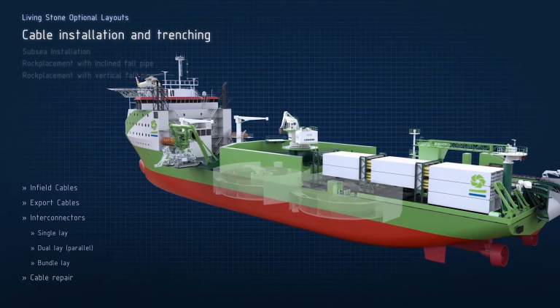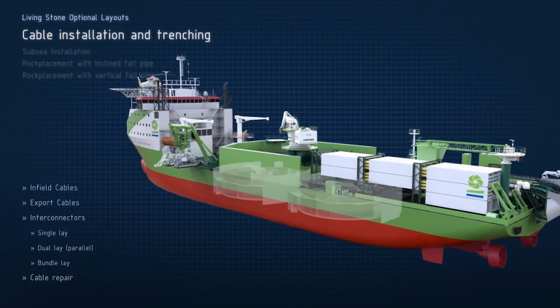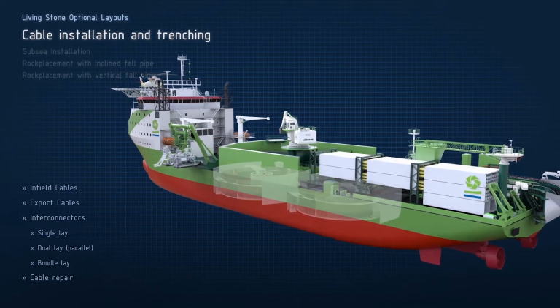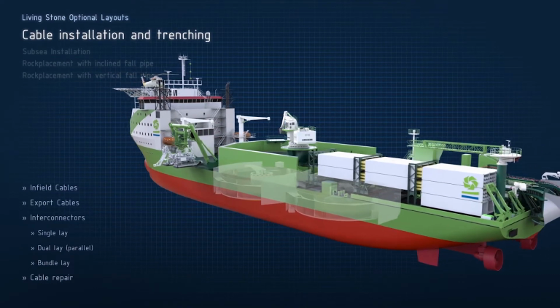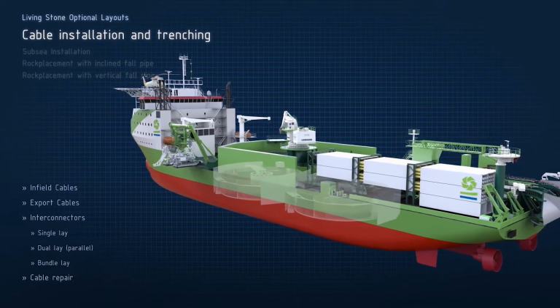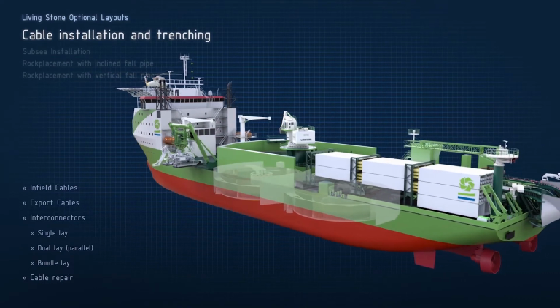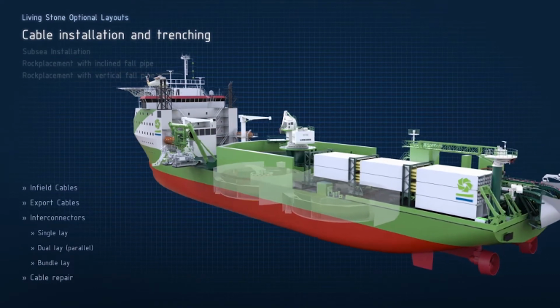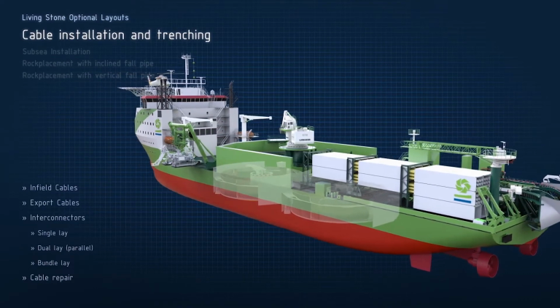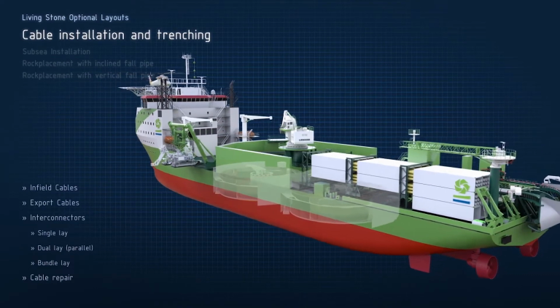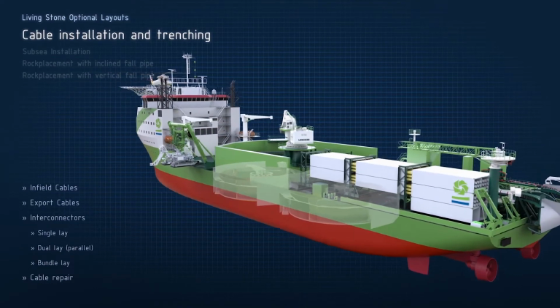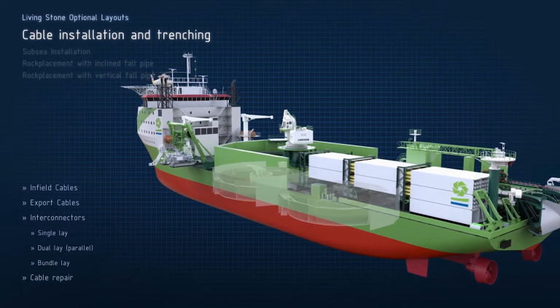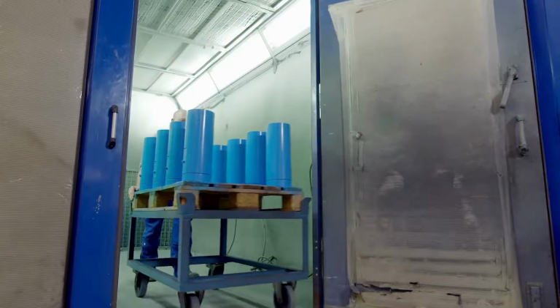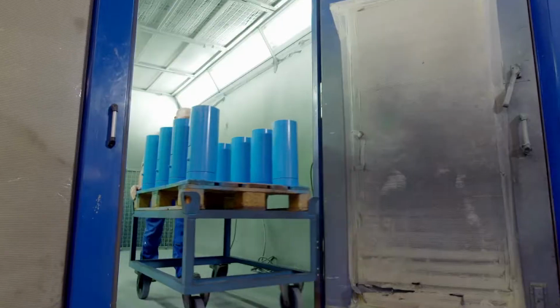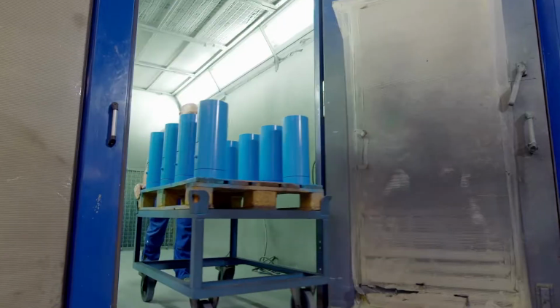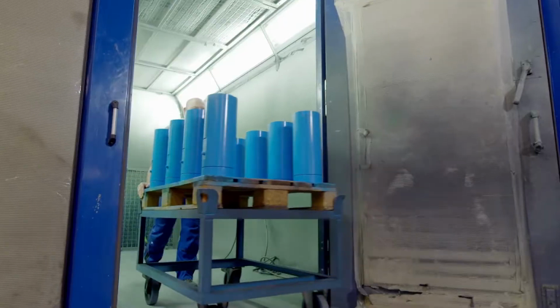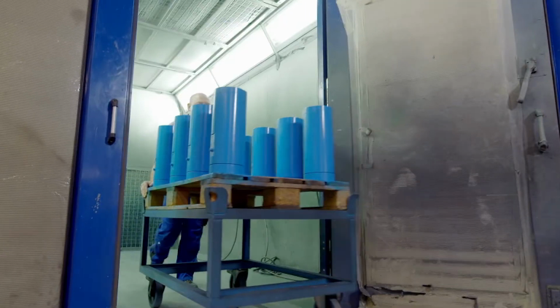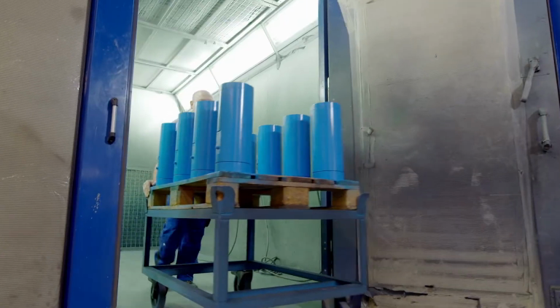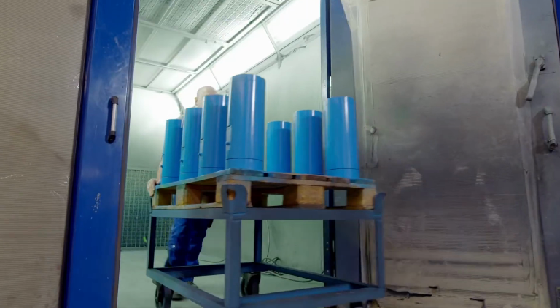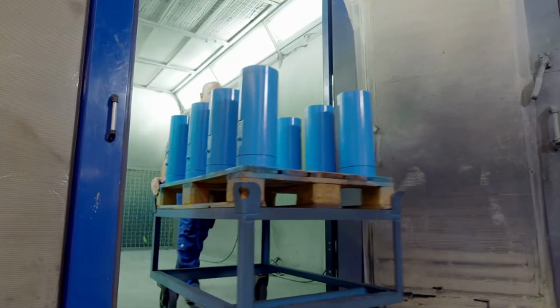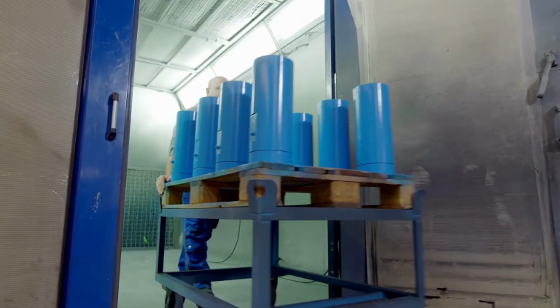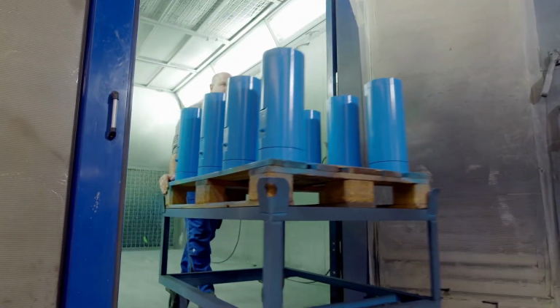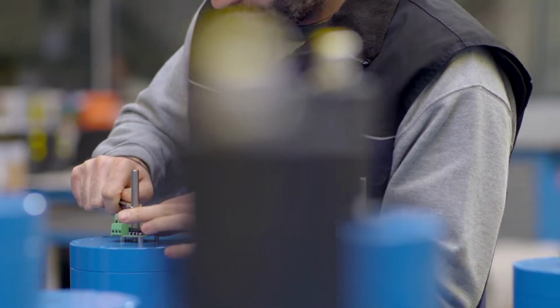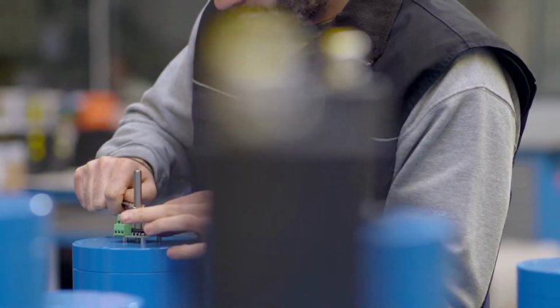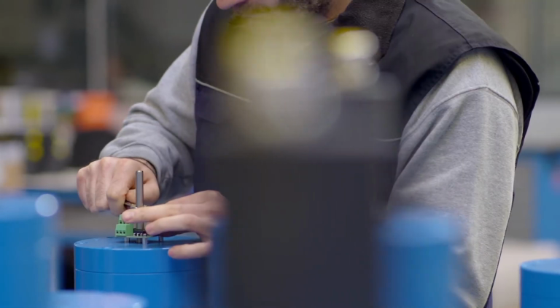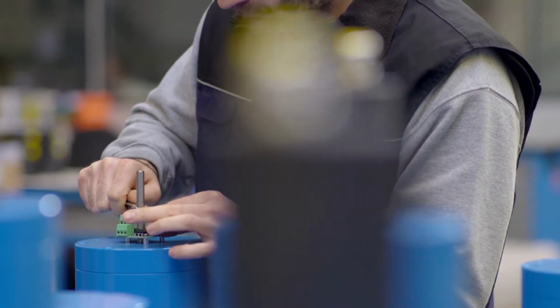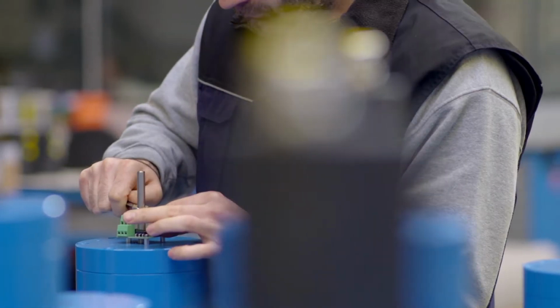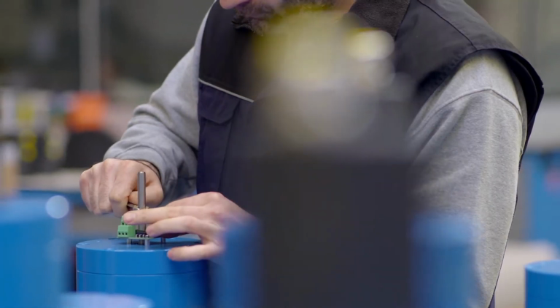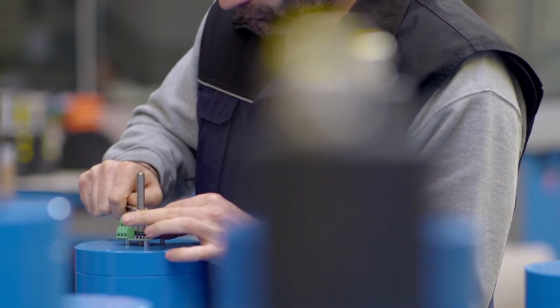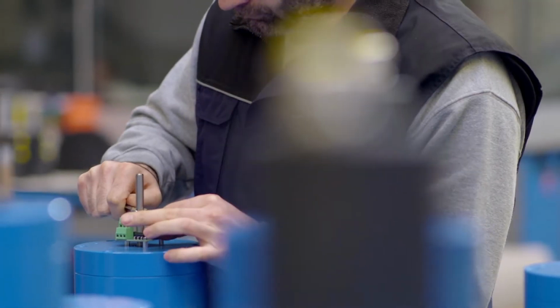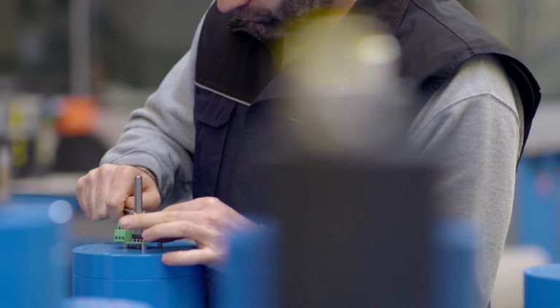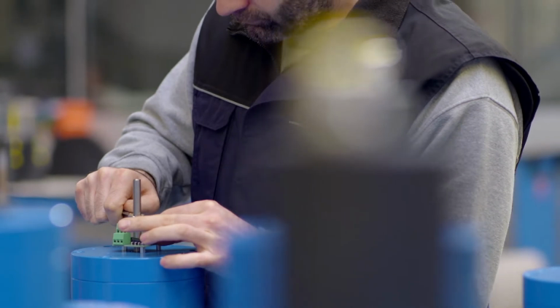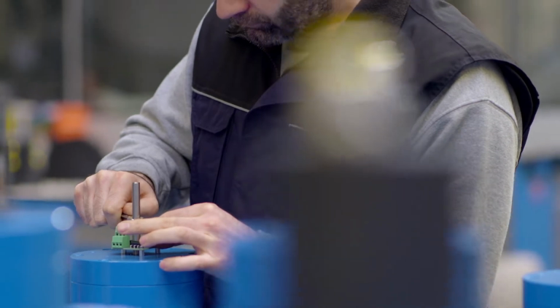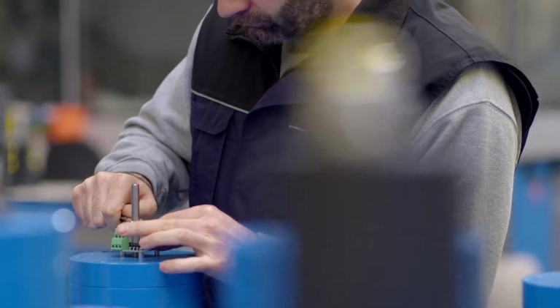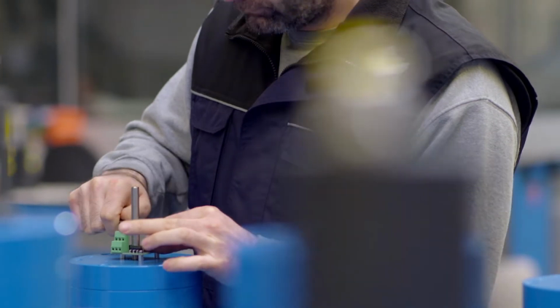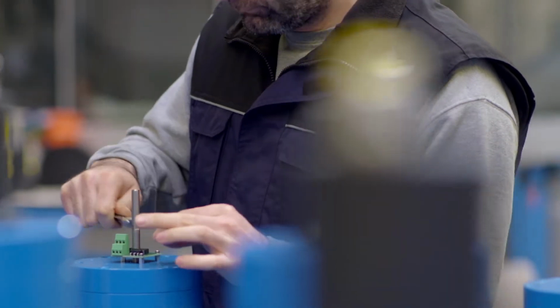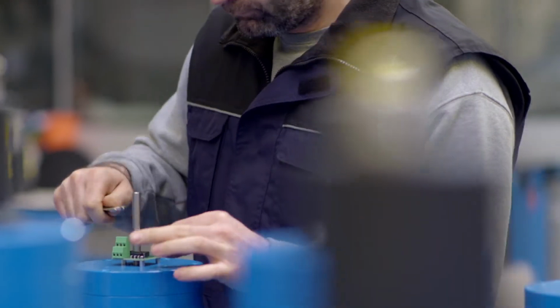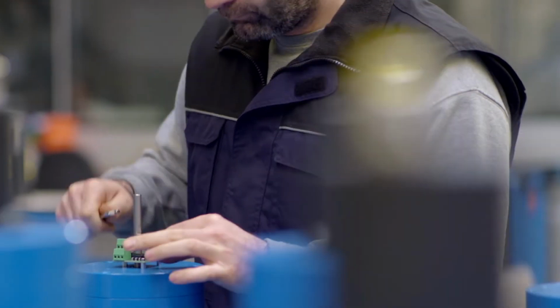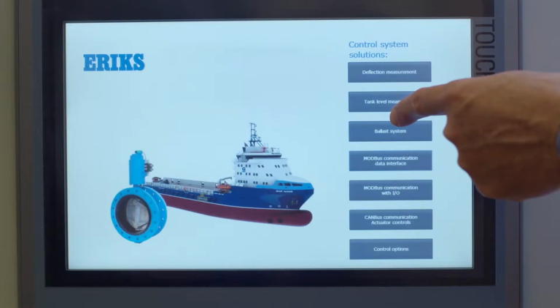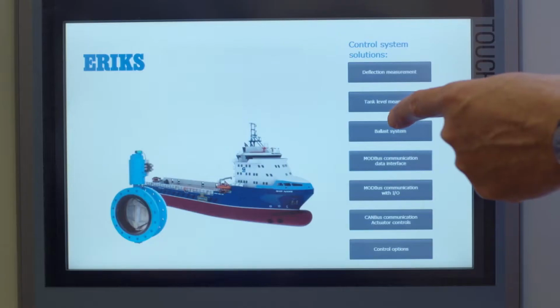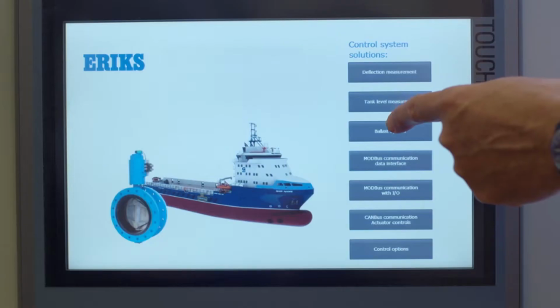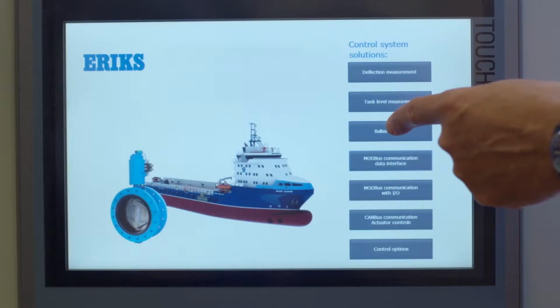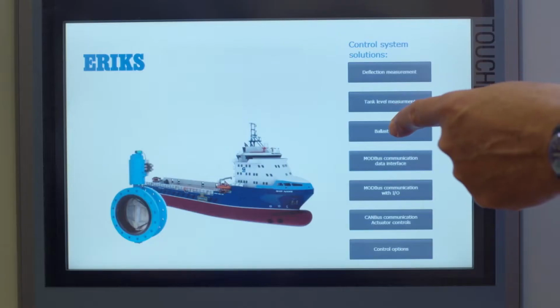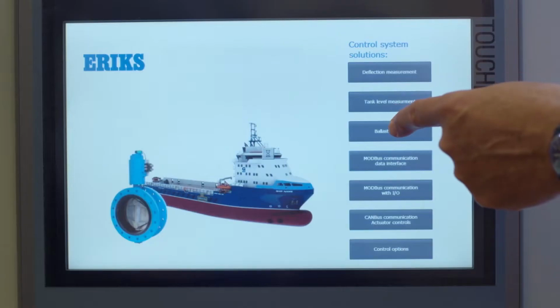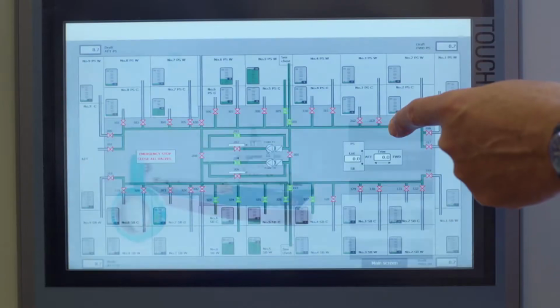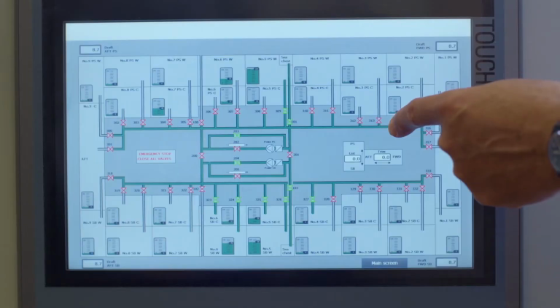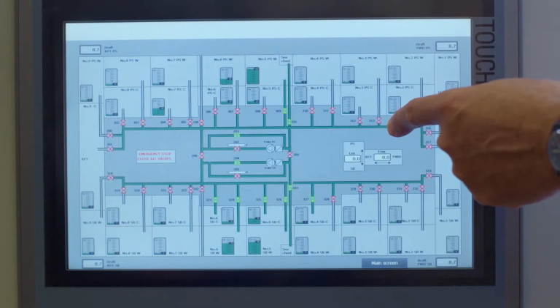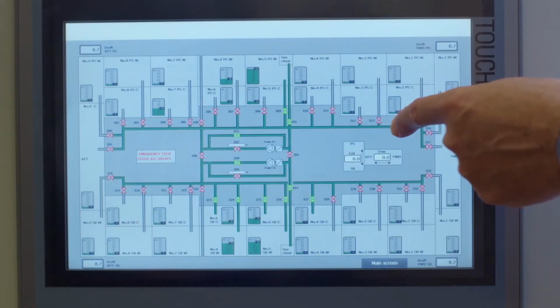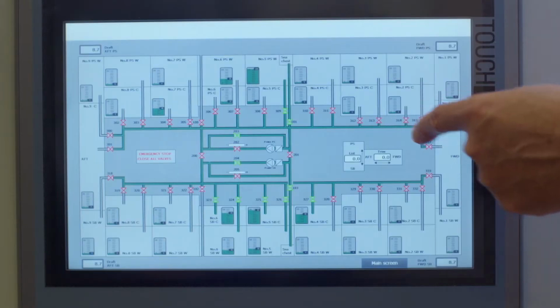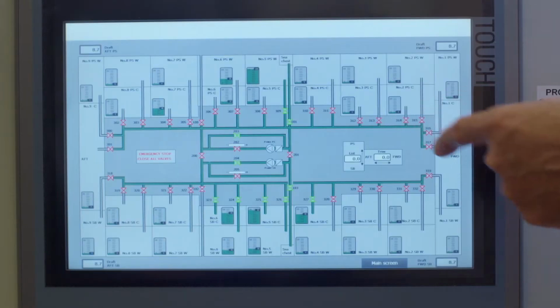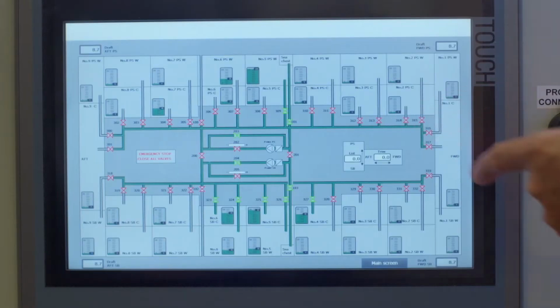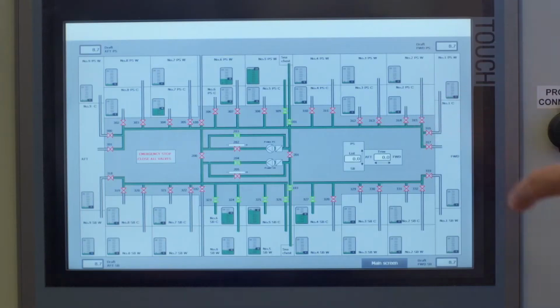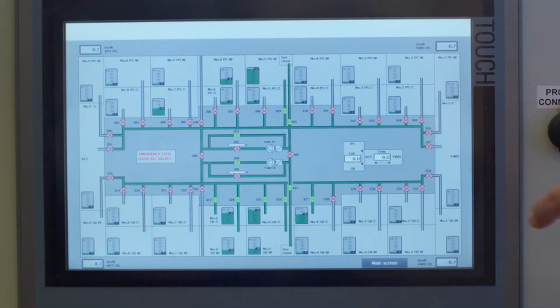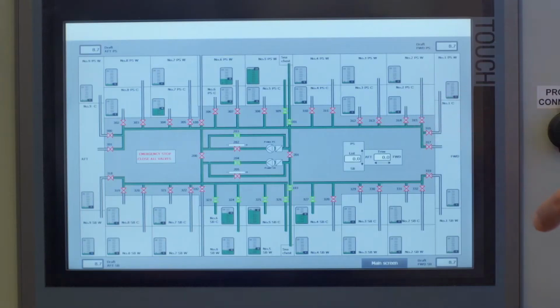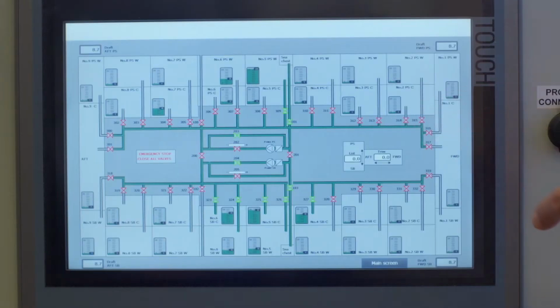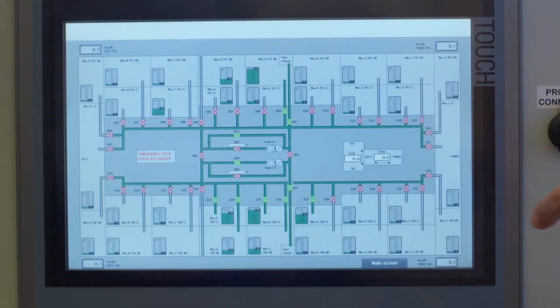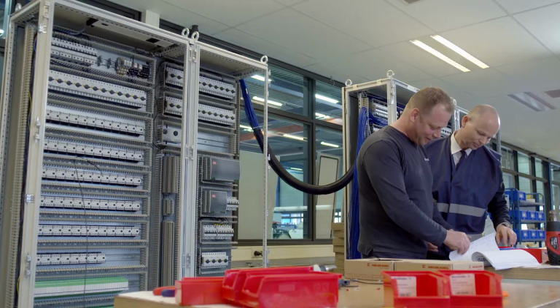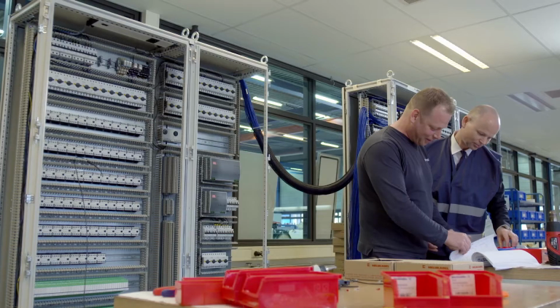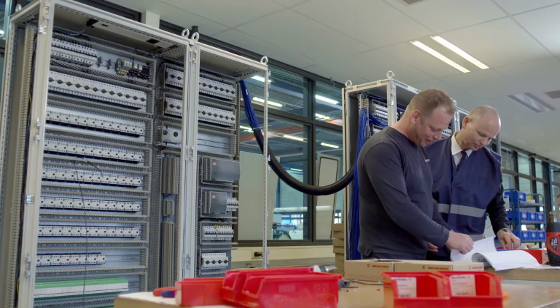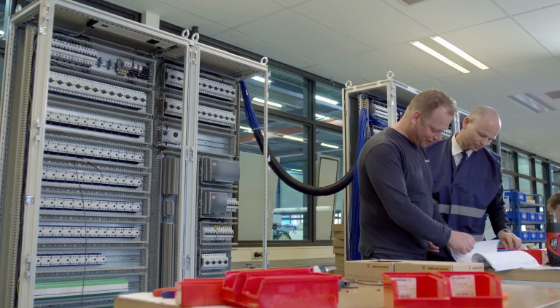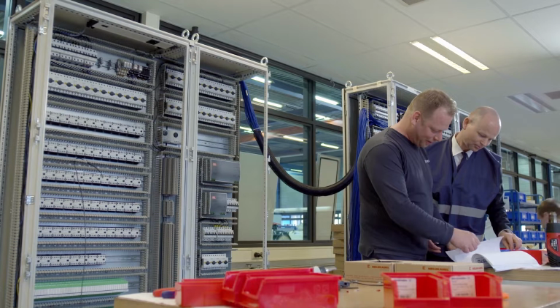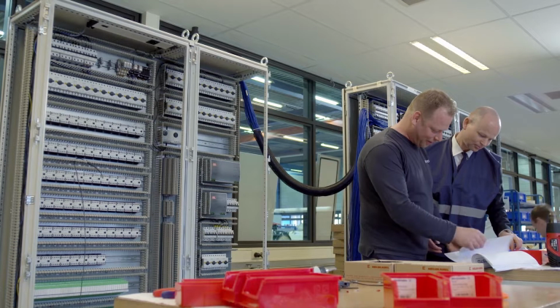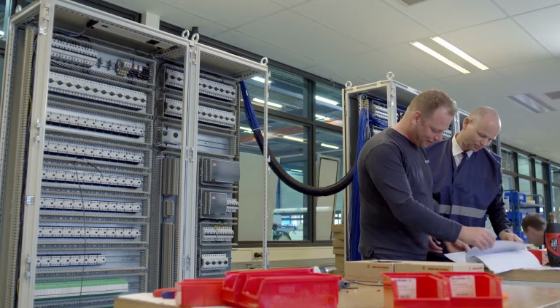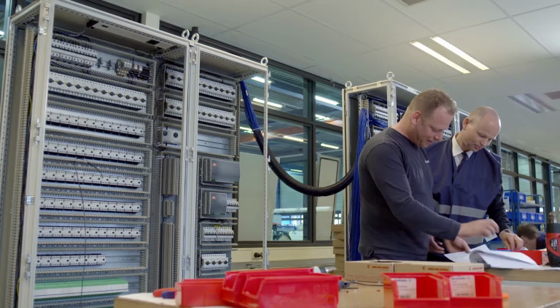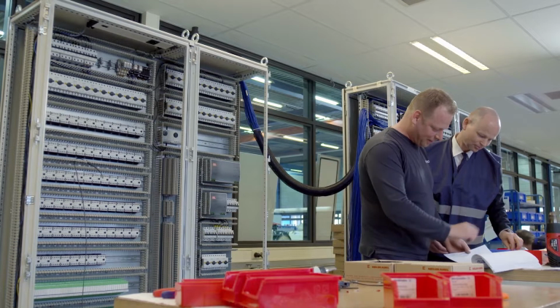For this vessel, we engineered and supplied a complete Econ valve remote control system, including control cabinets.